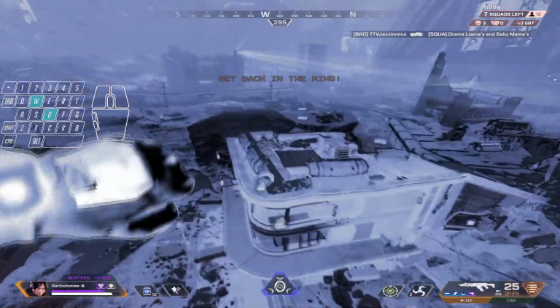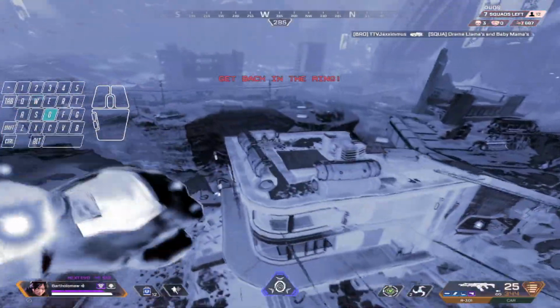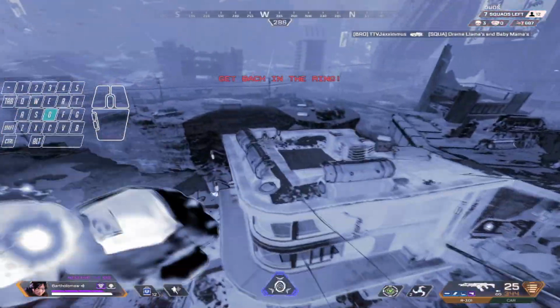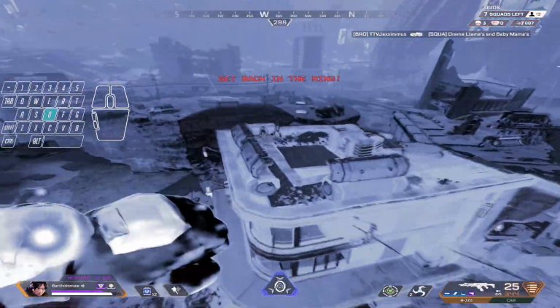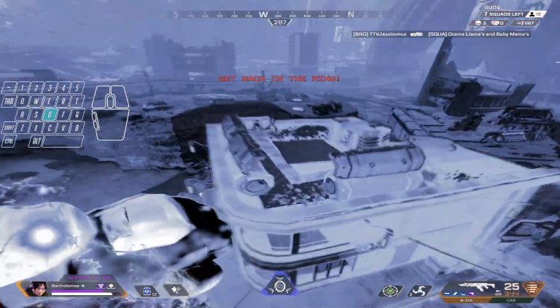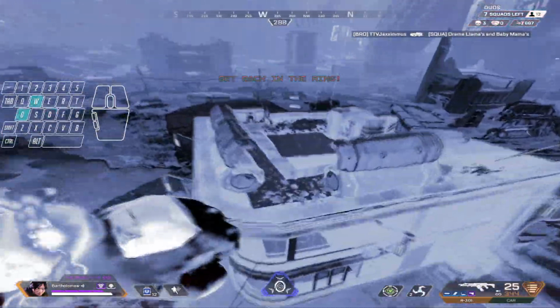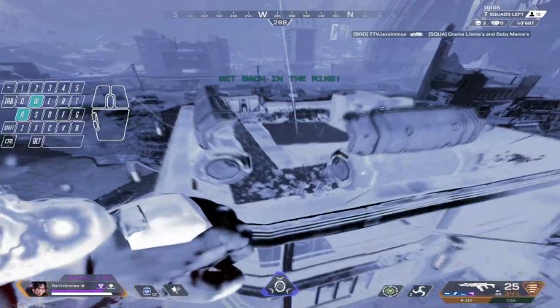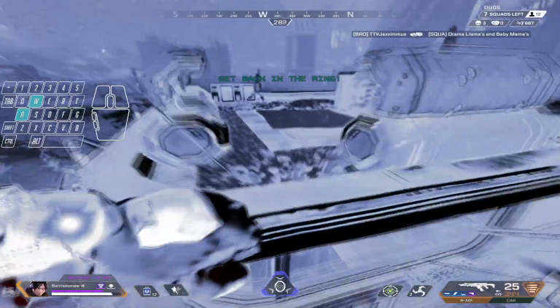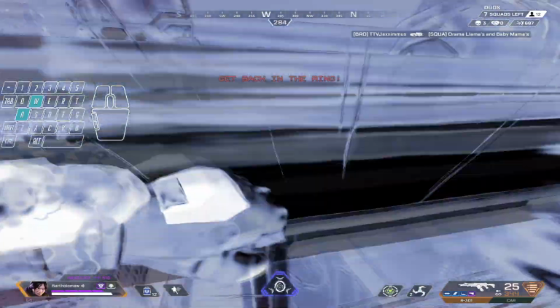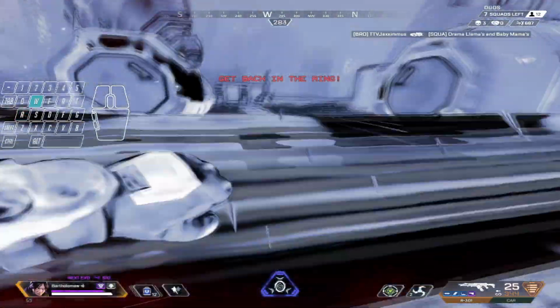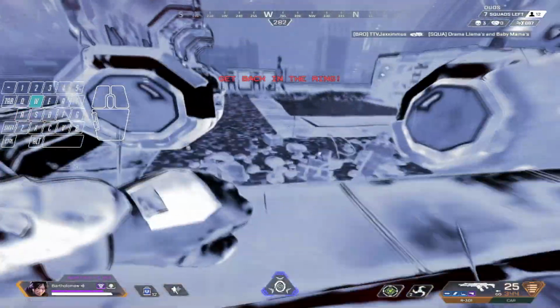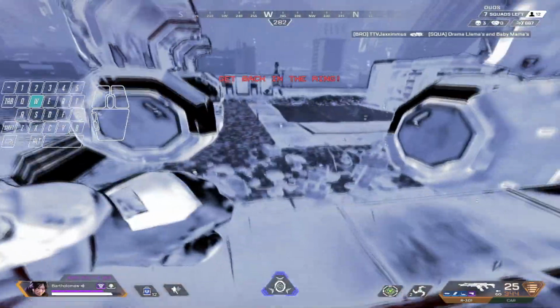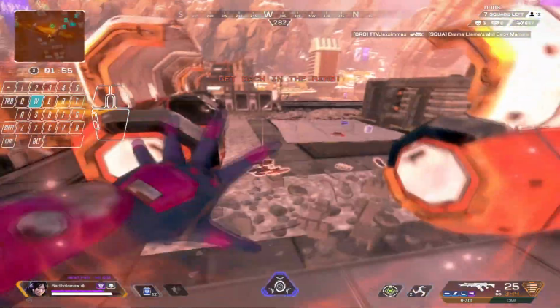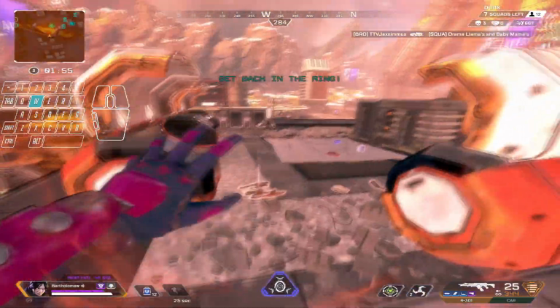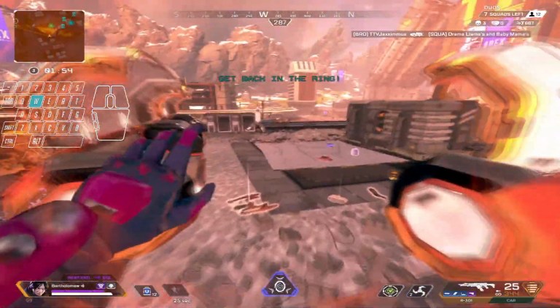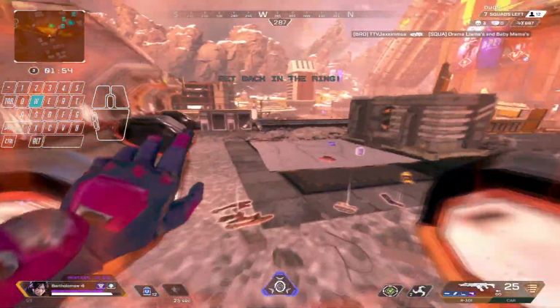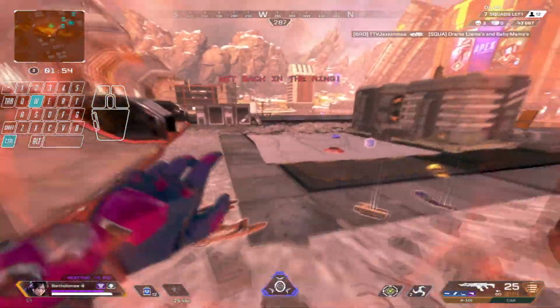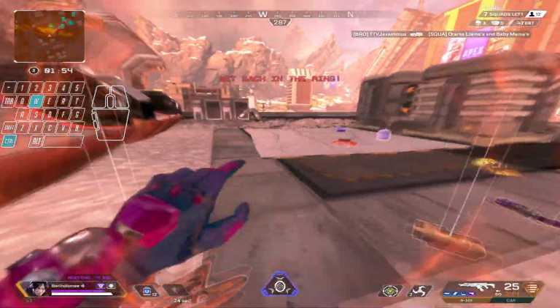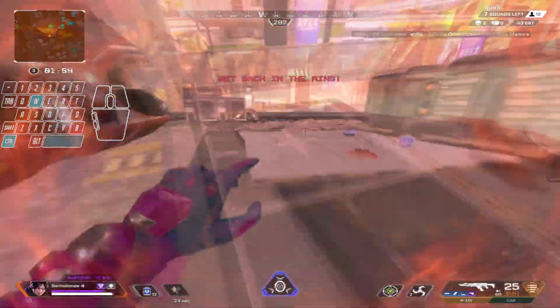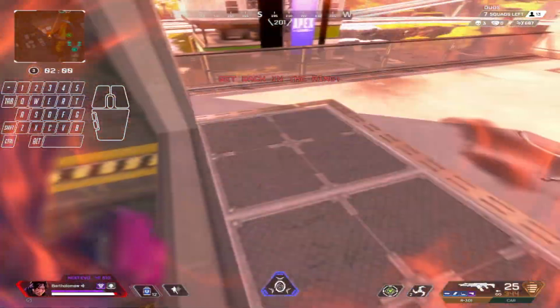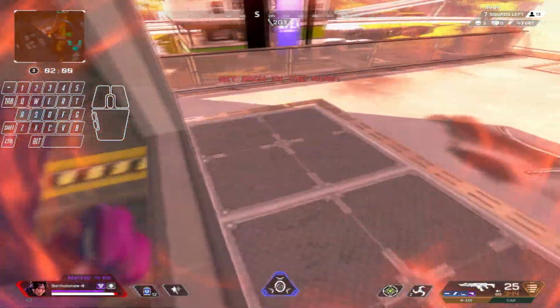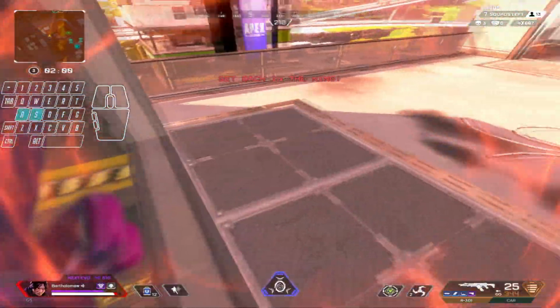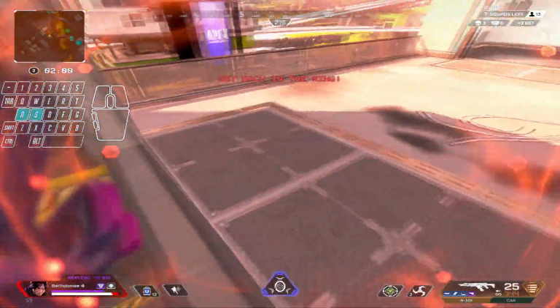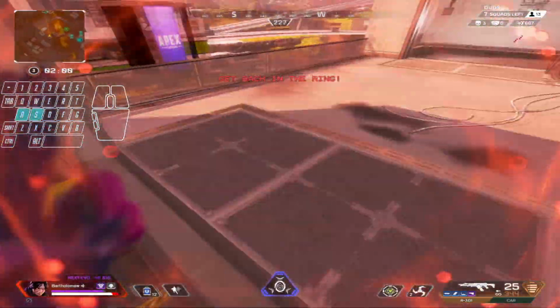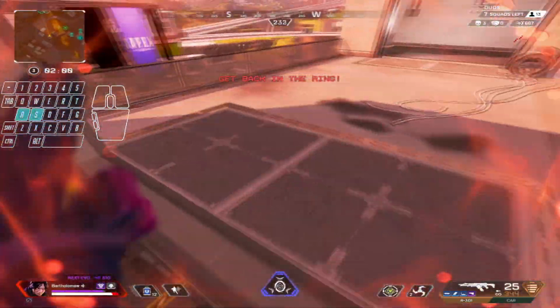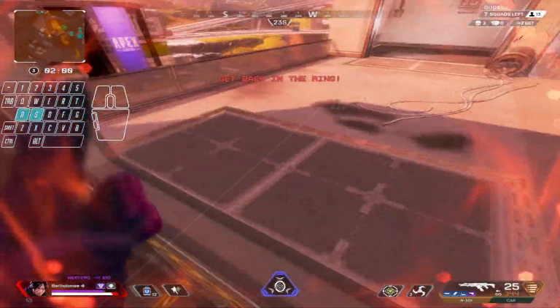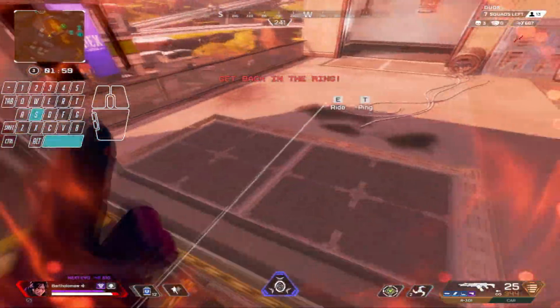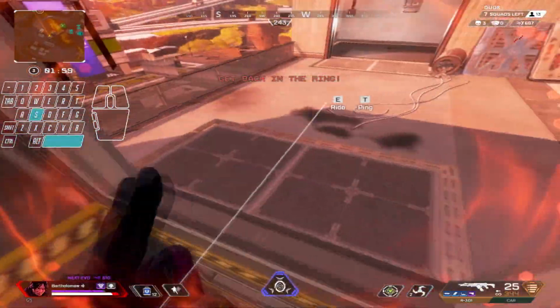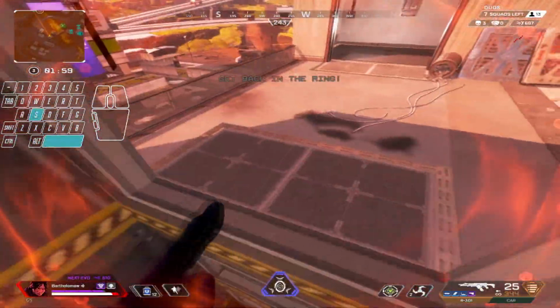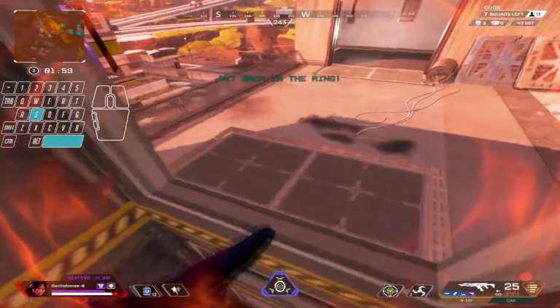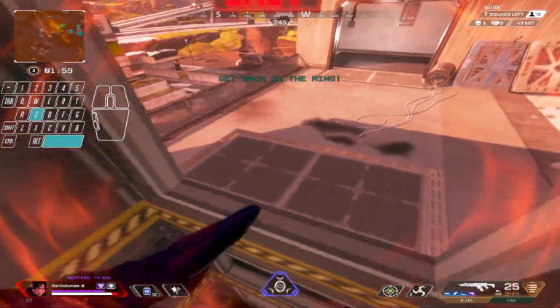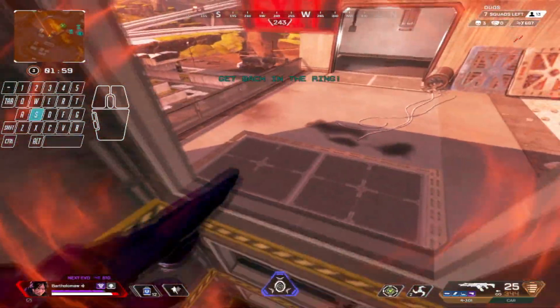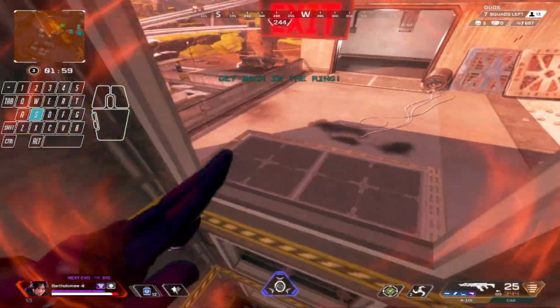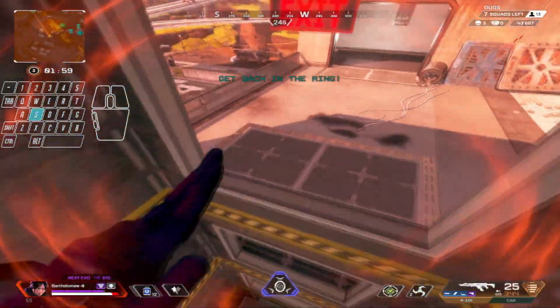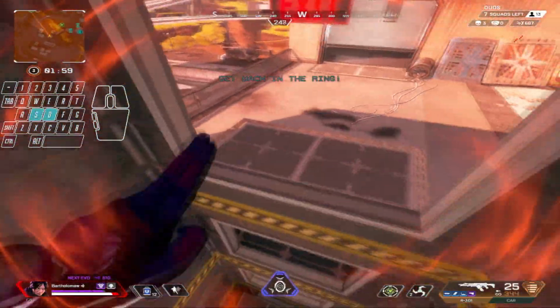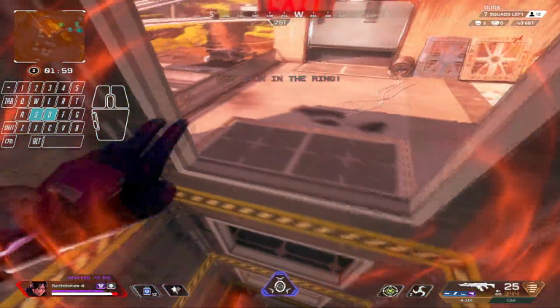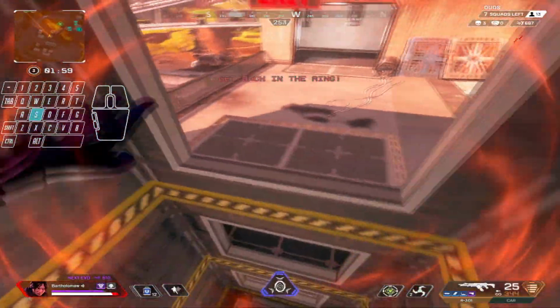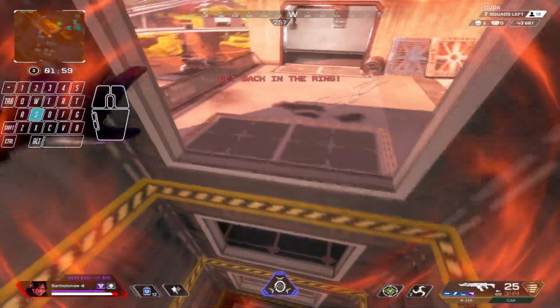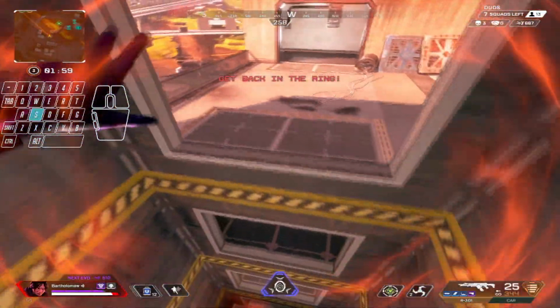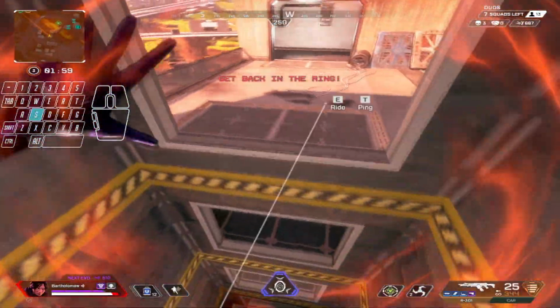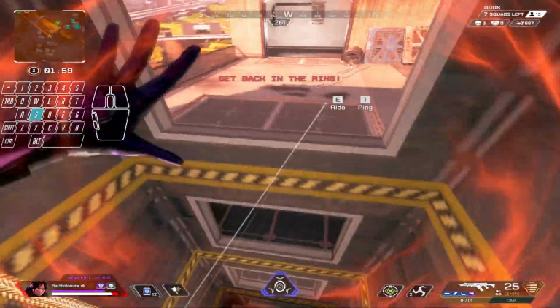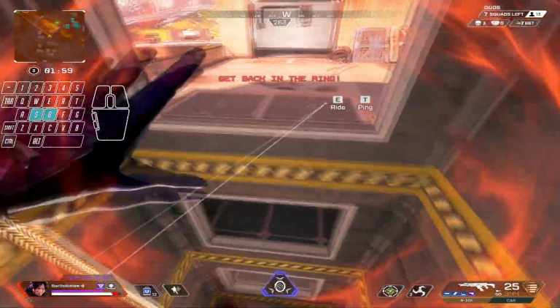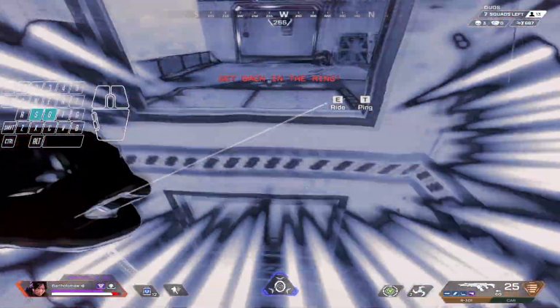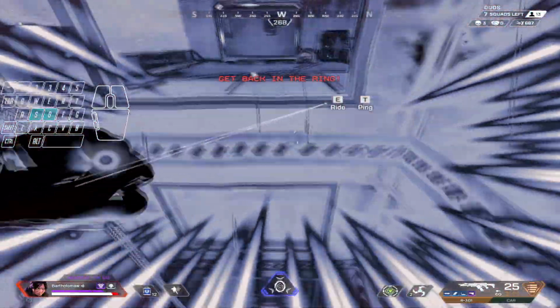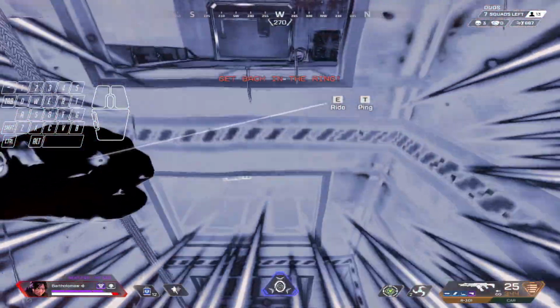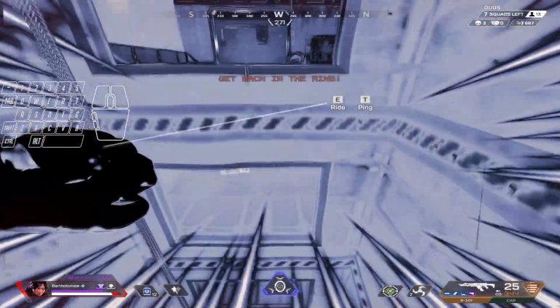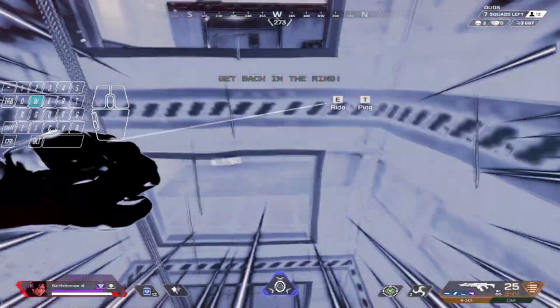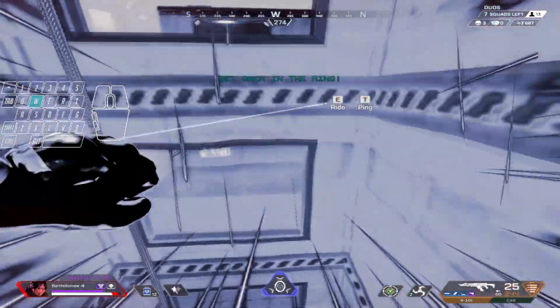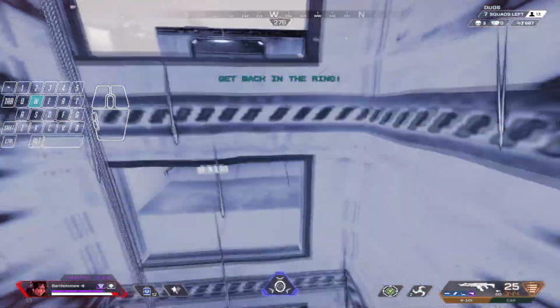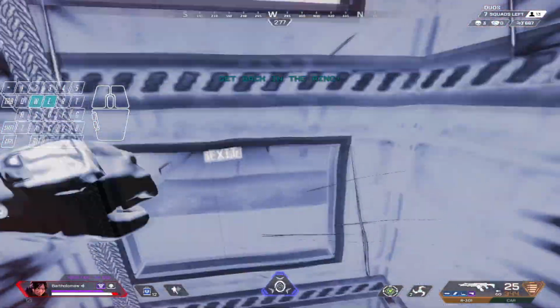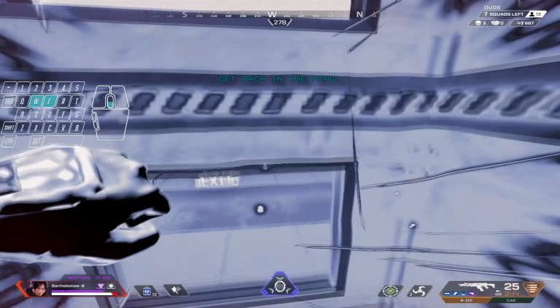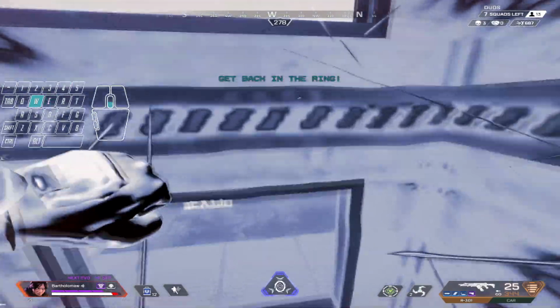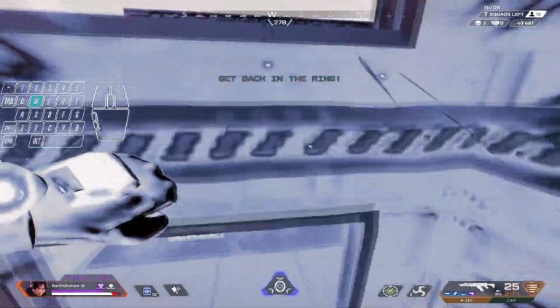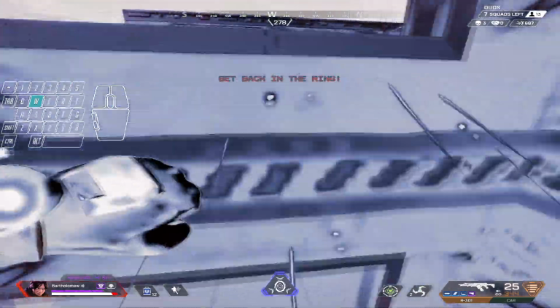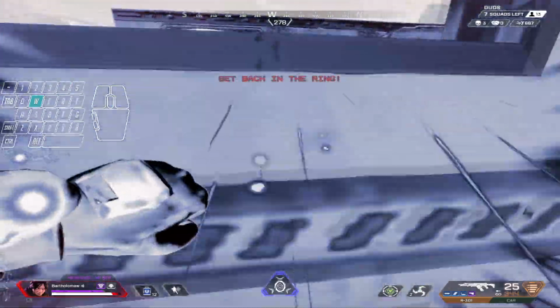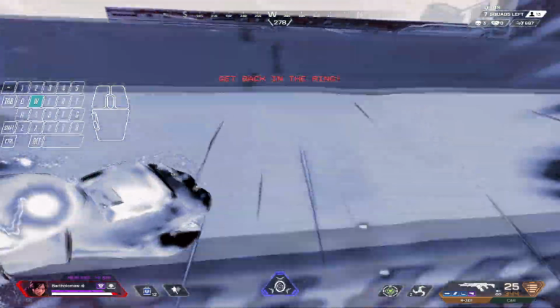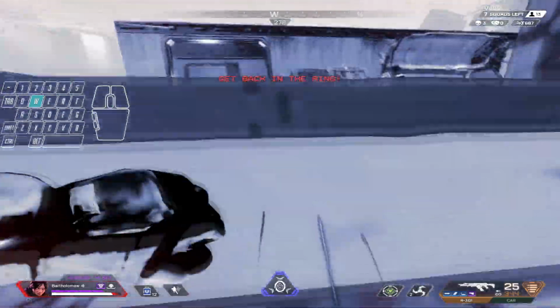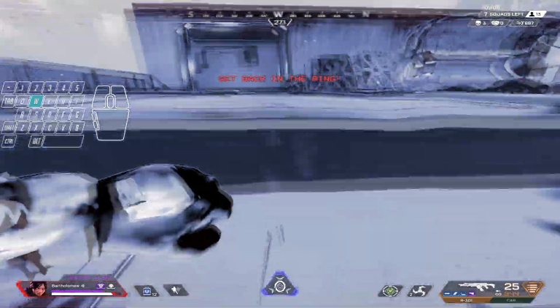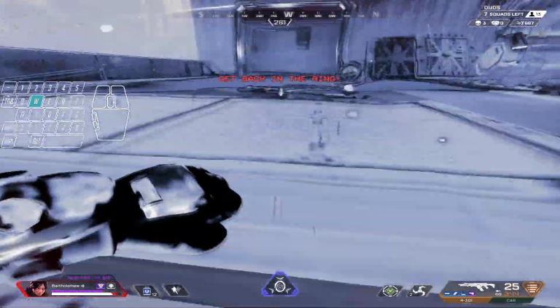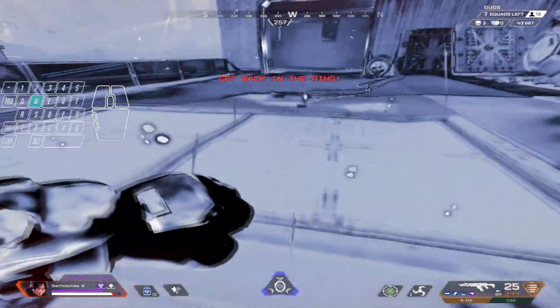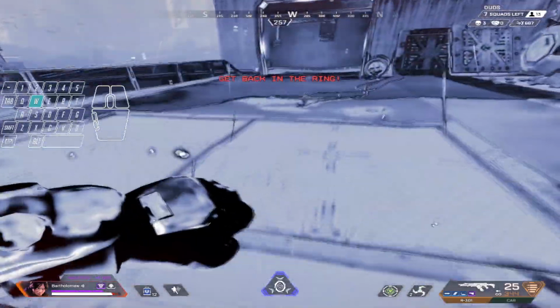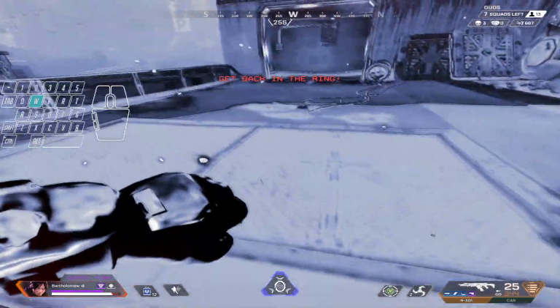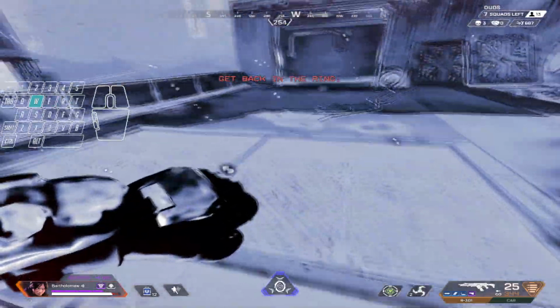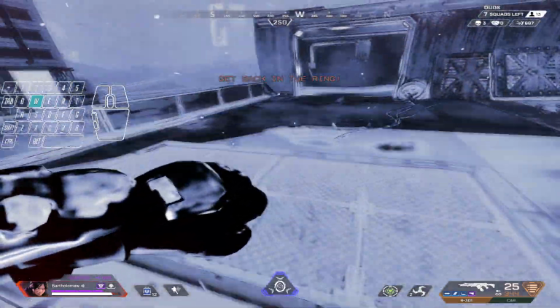This second wall jump spot doesn't work with anything besides Wraith's phase, as far as I know, so only Wraith players can do this one. You need to phase and then climb up the shaft in order to build up the most amount of speed for the slide jump.